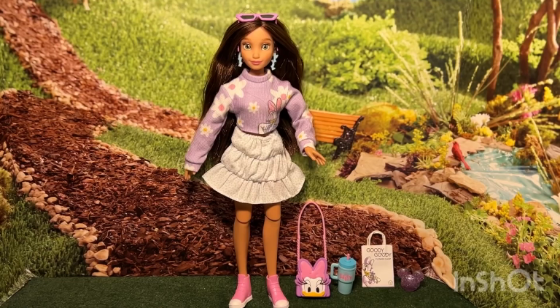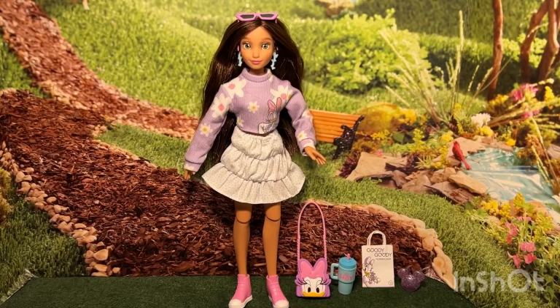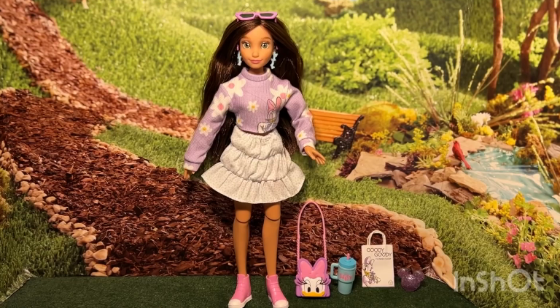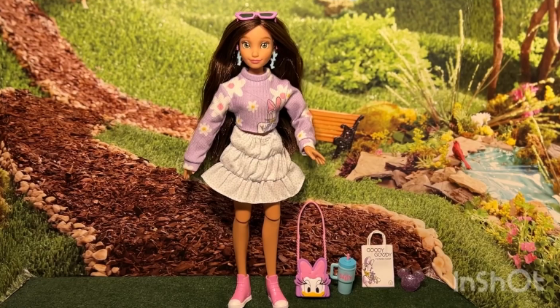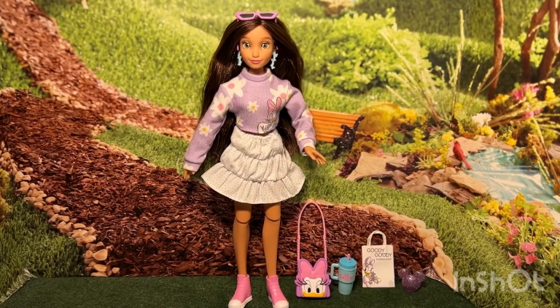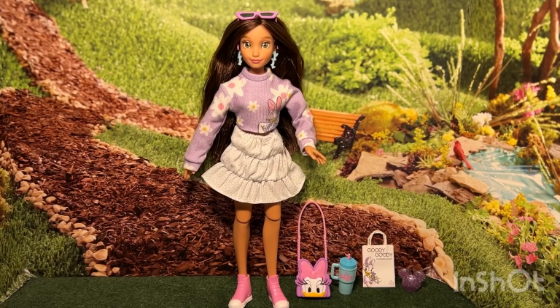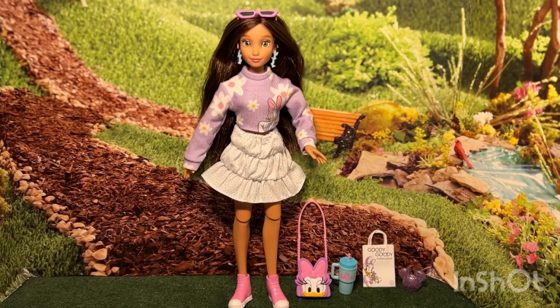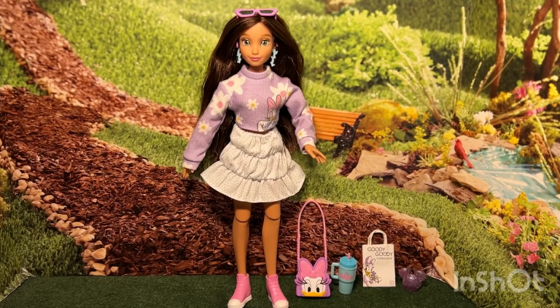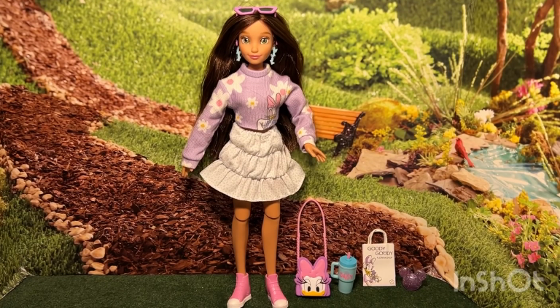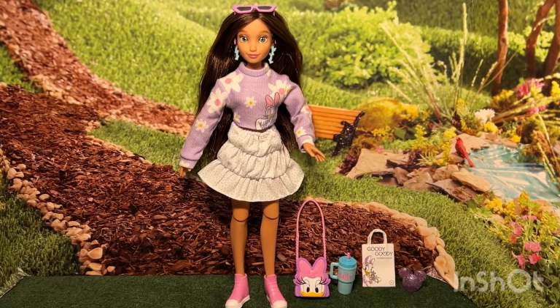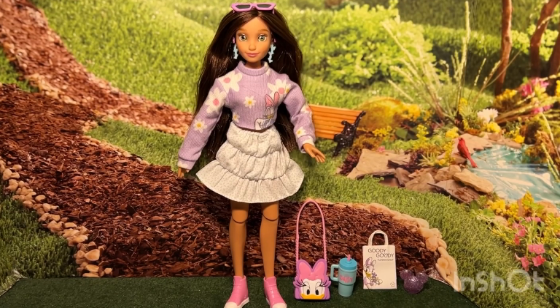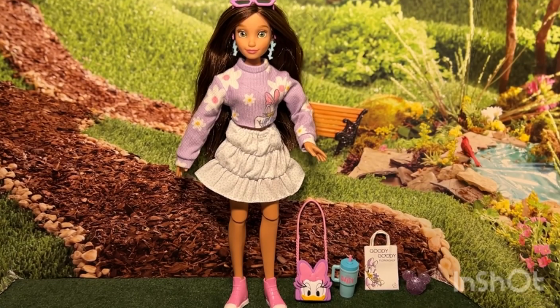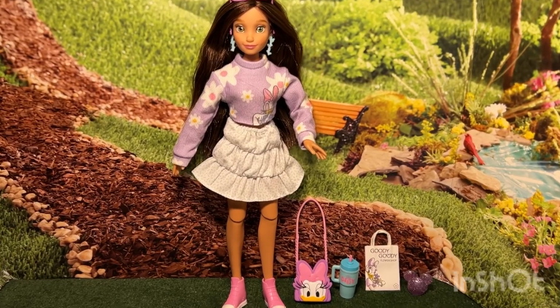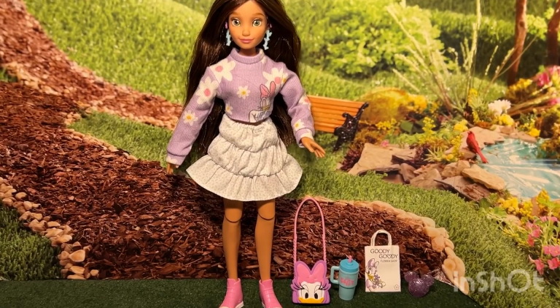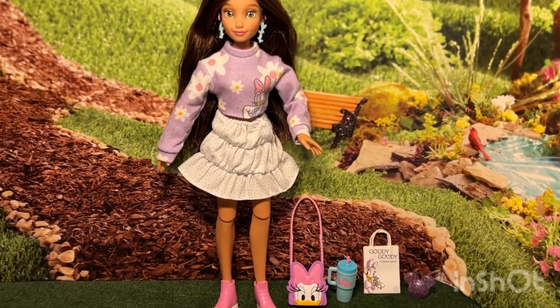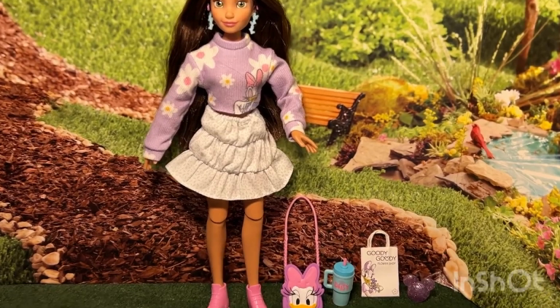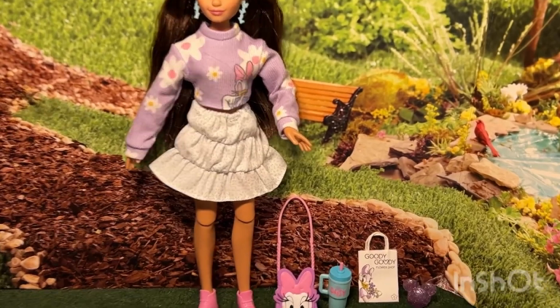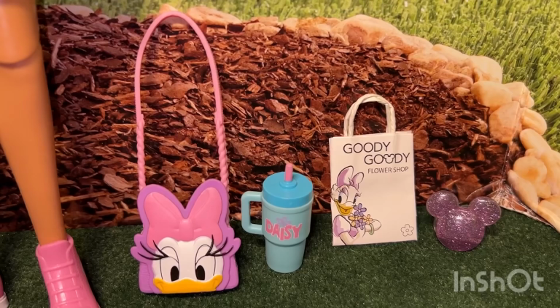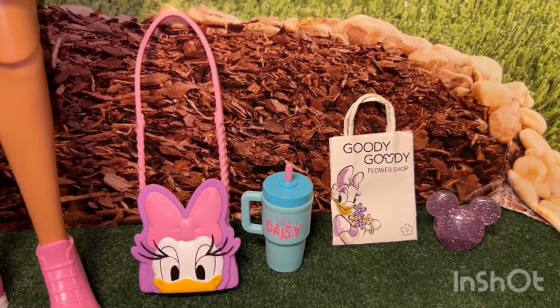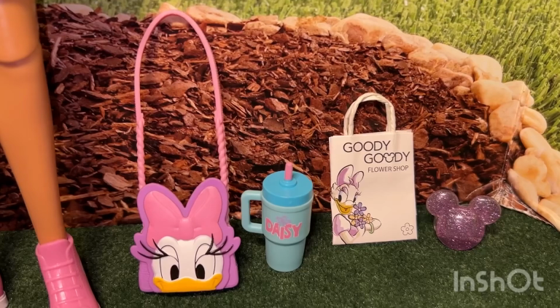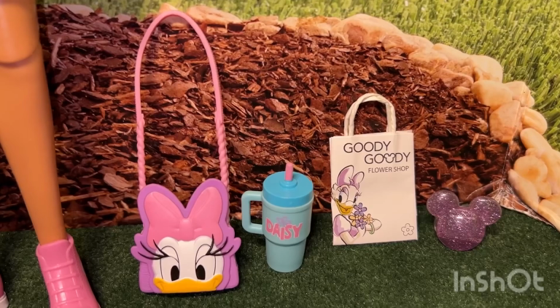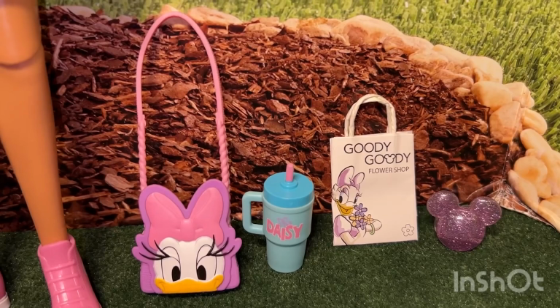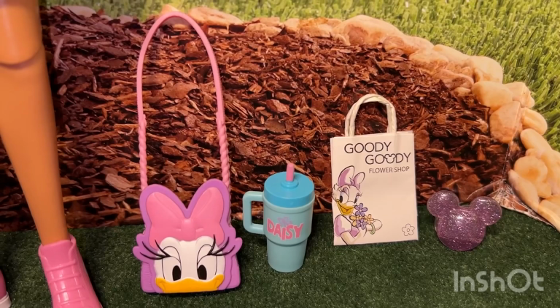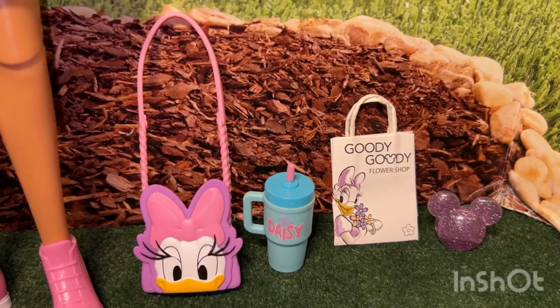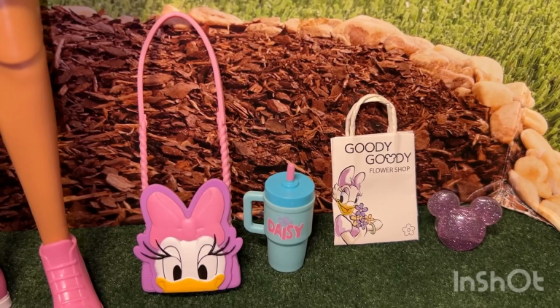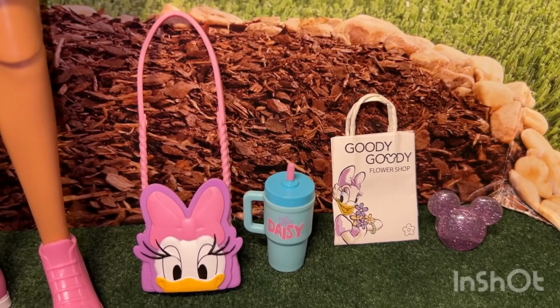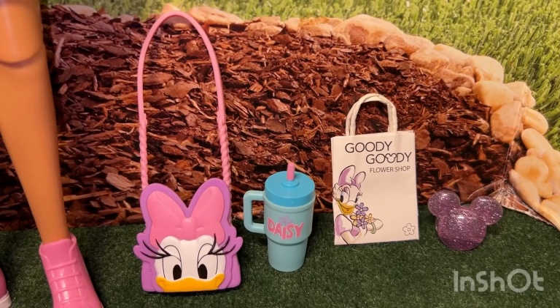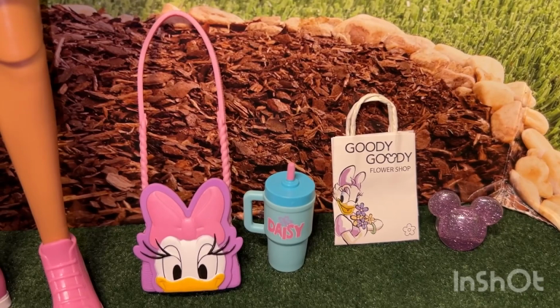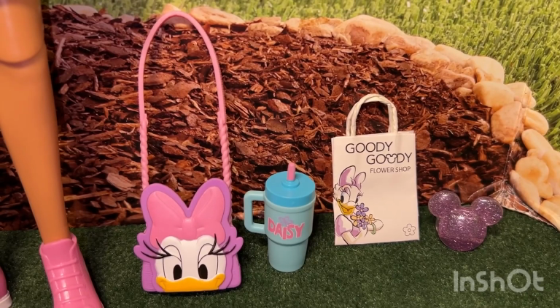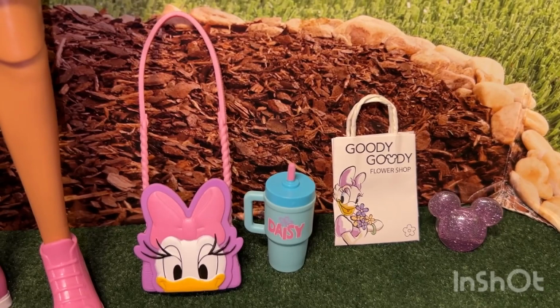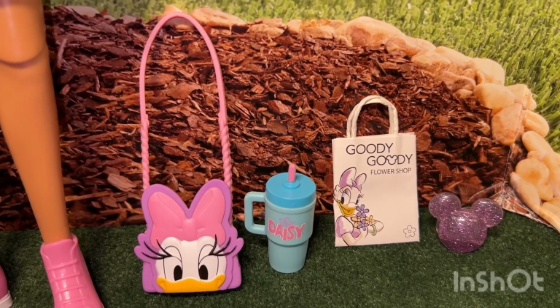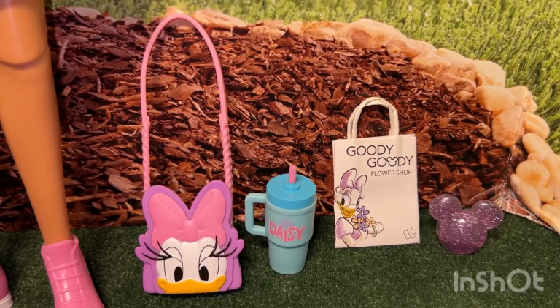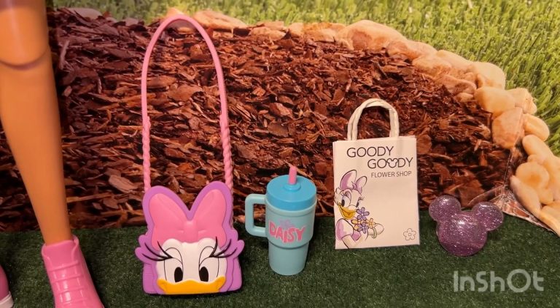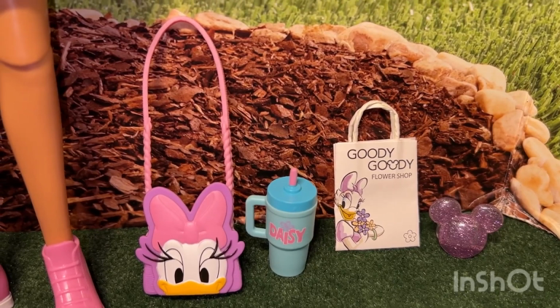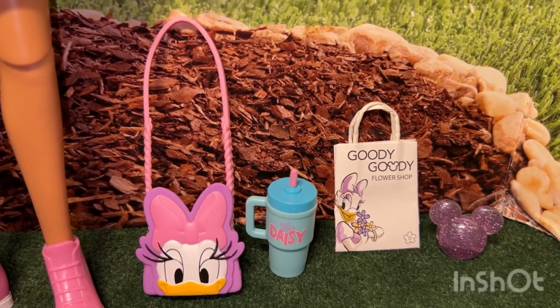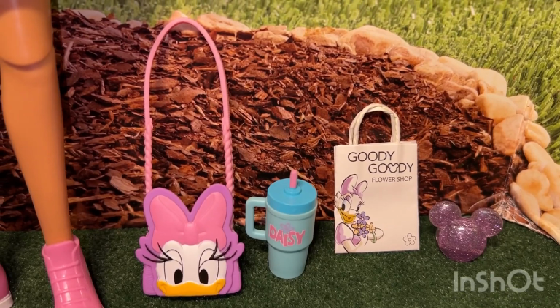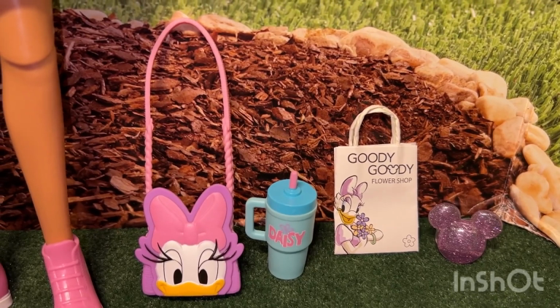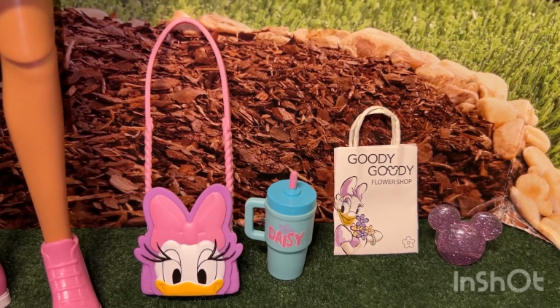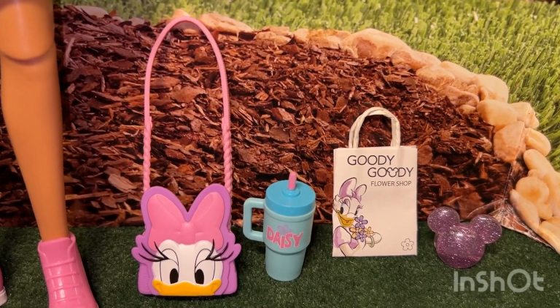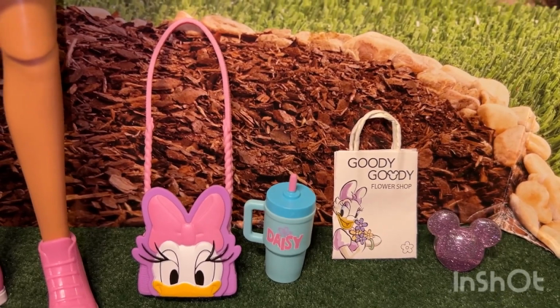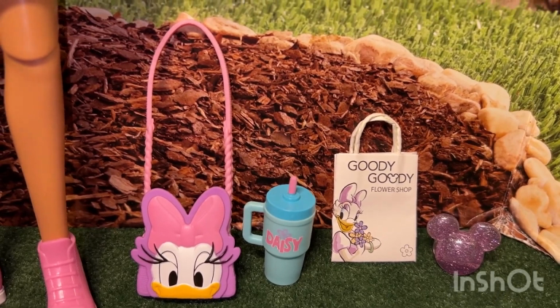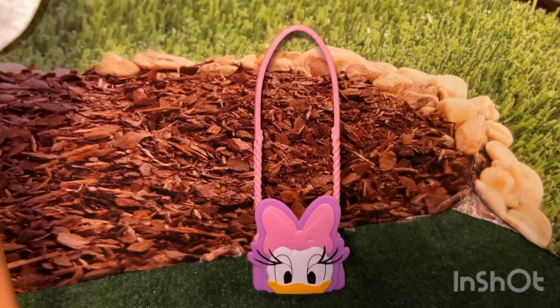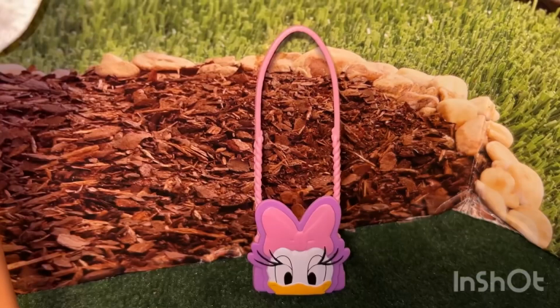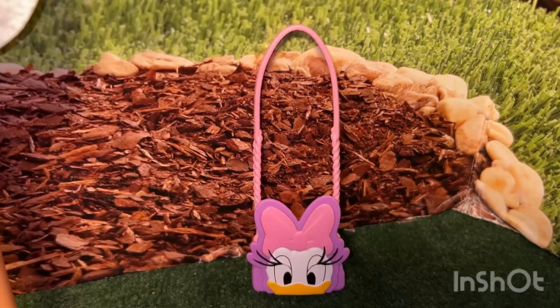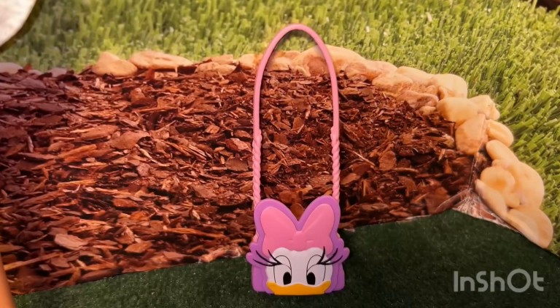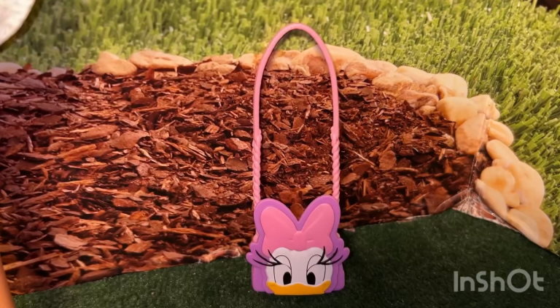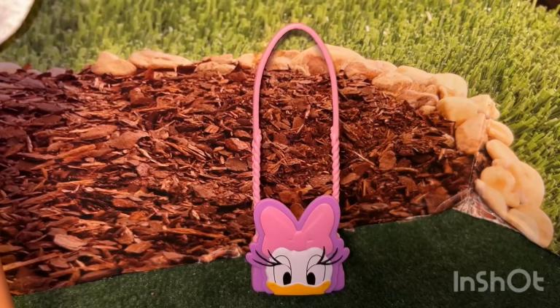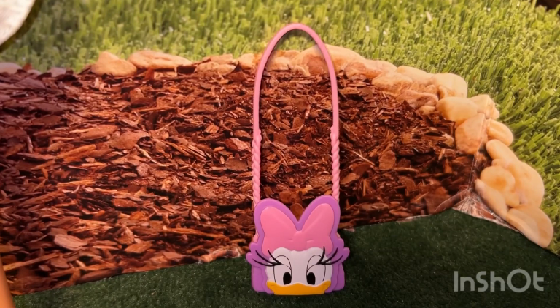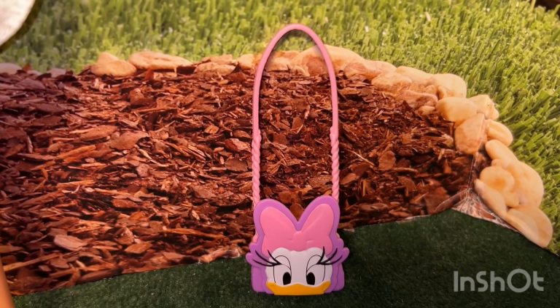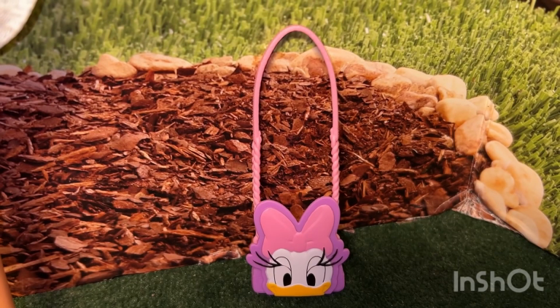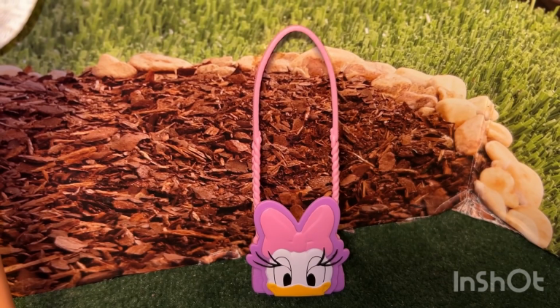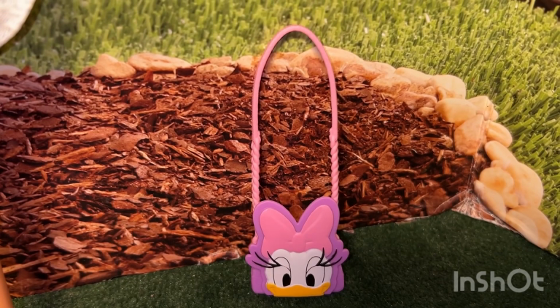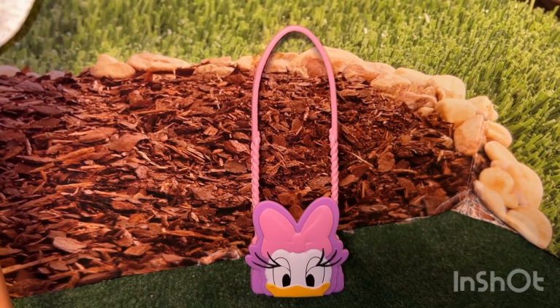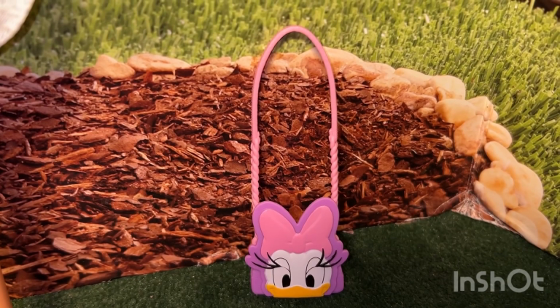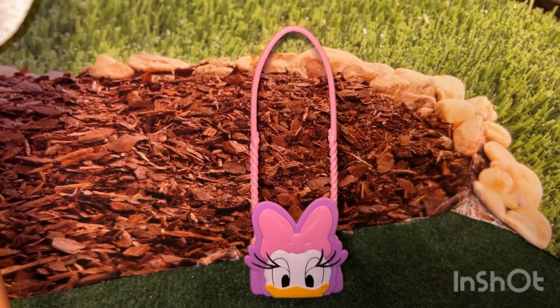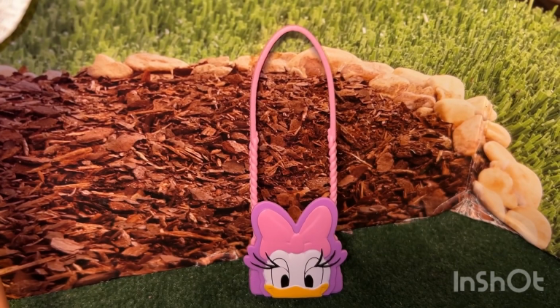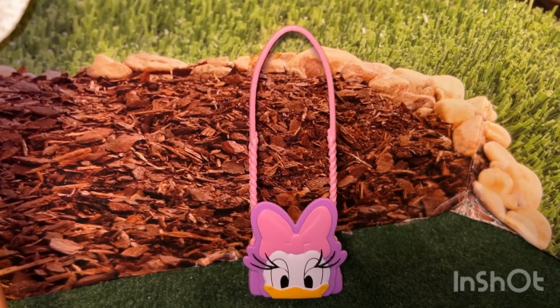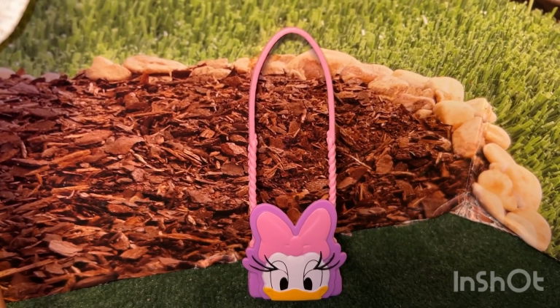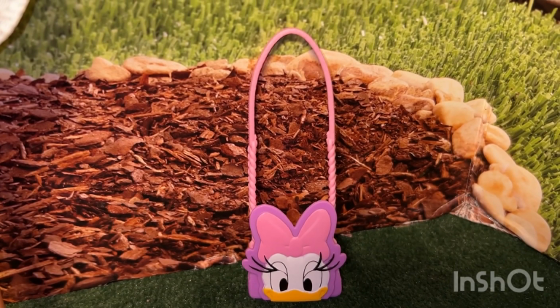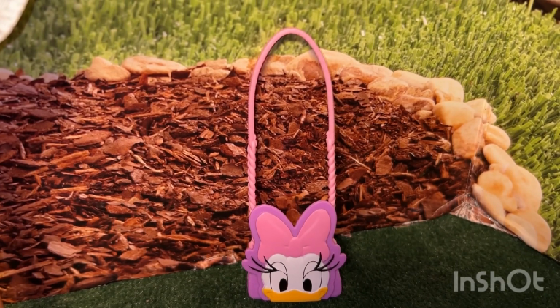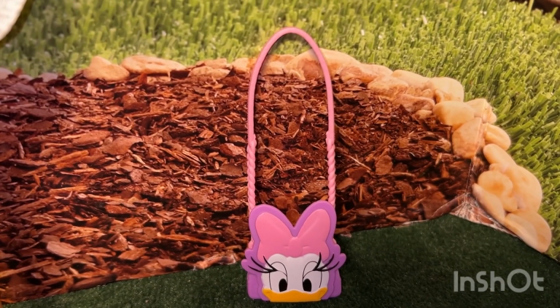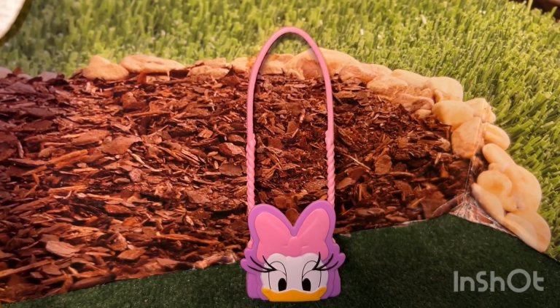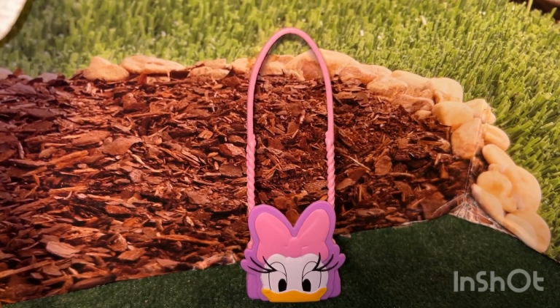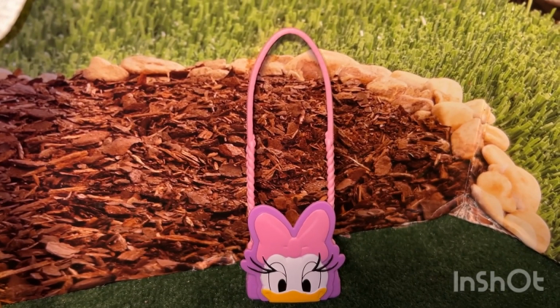Here she is out of the box. These are some of the accessories that she came with. My favorite is the Daisy Duck purse.